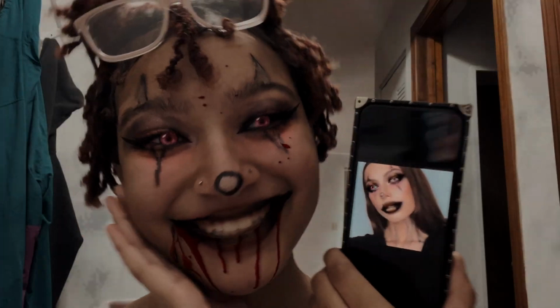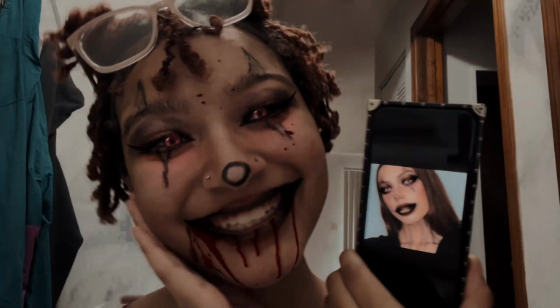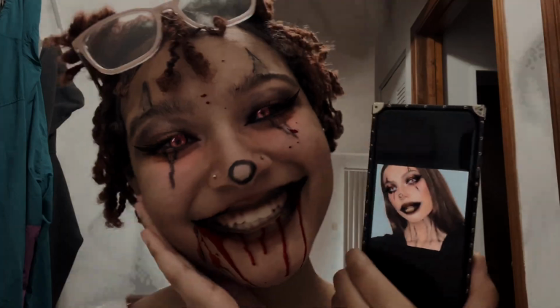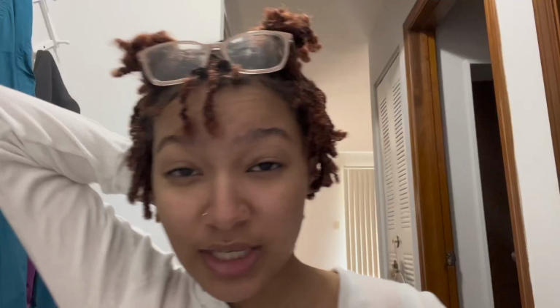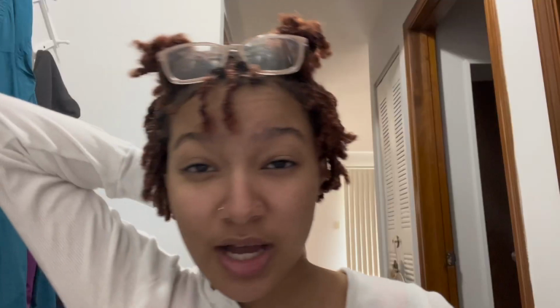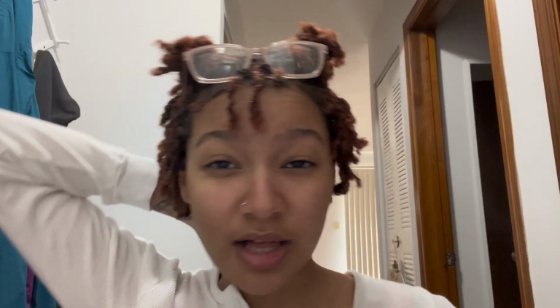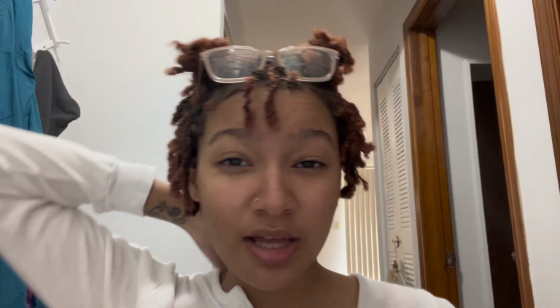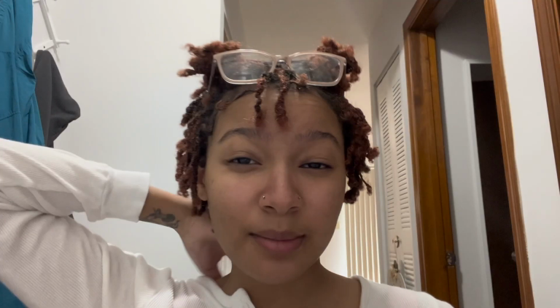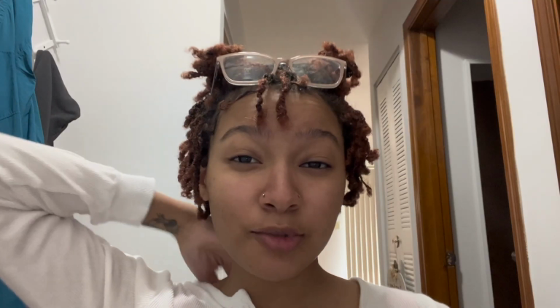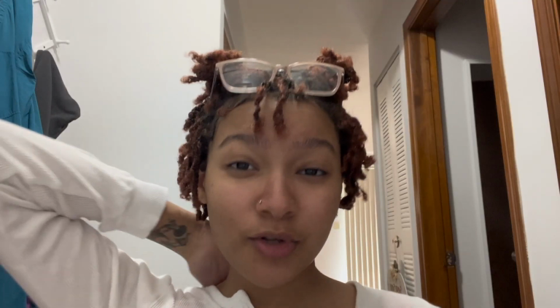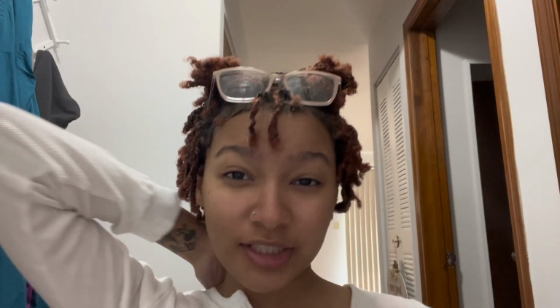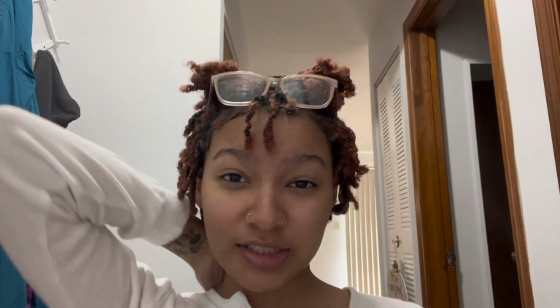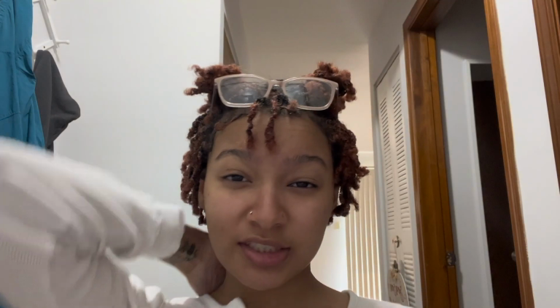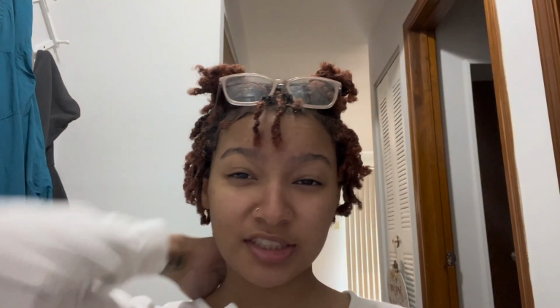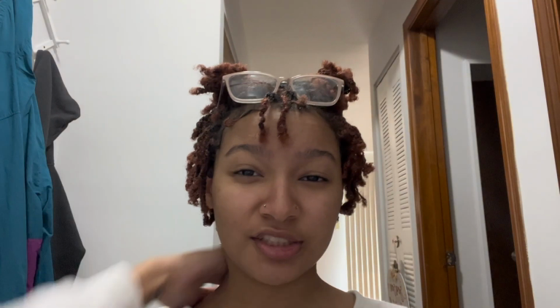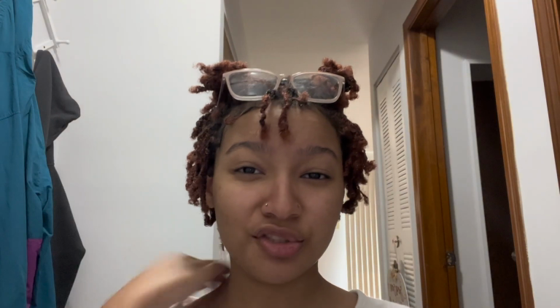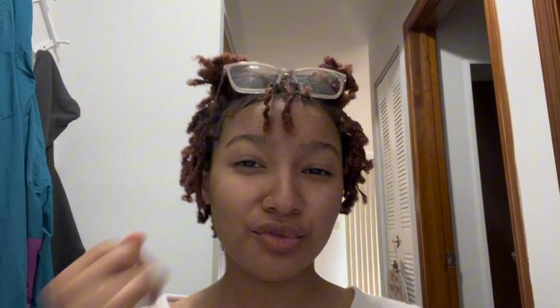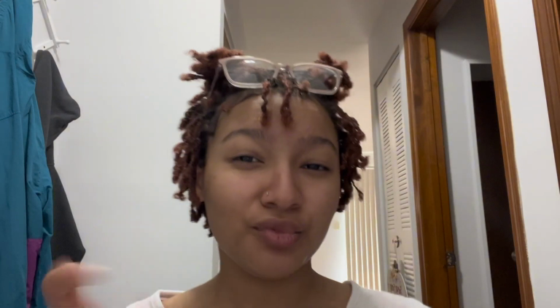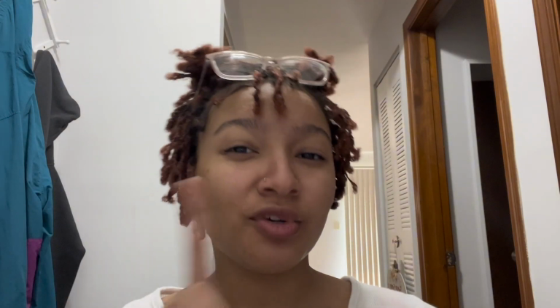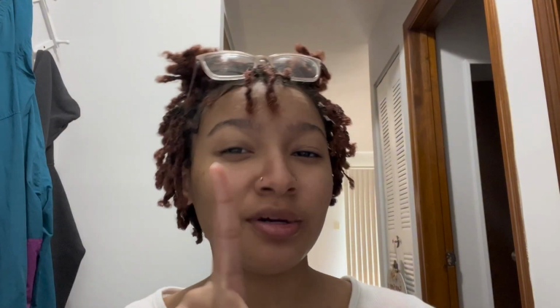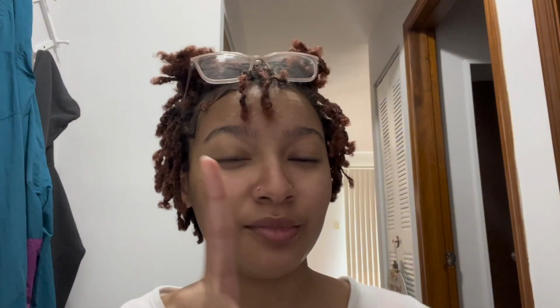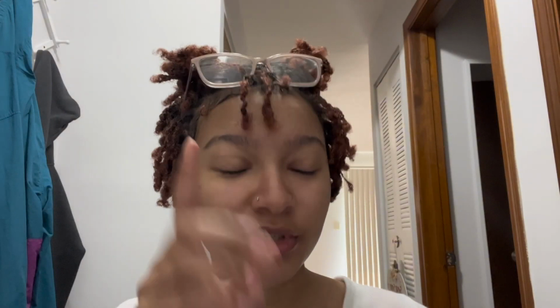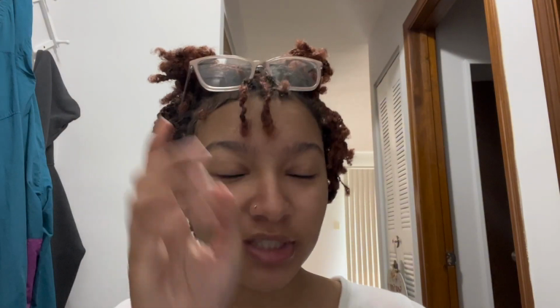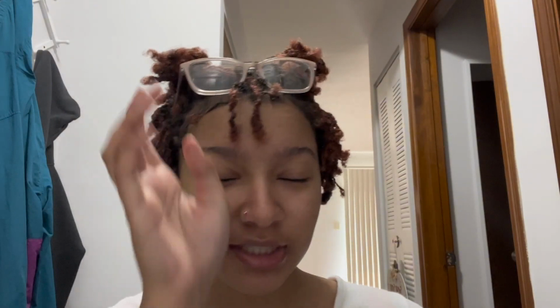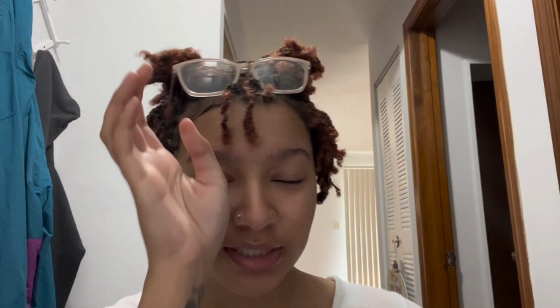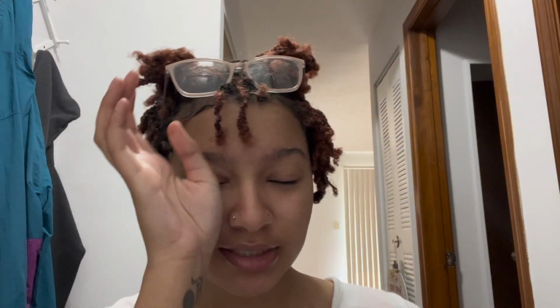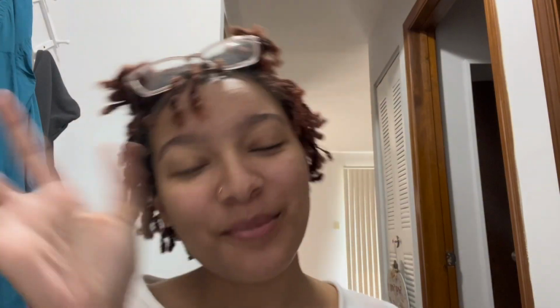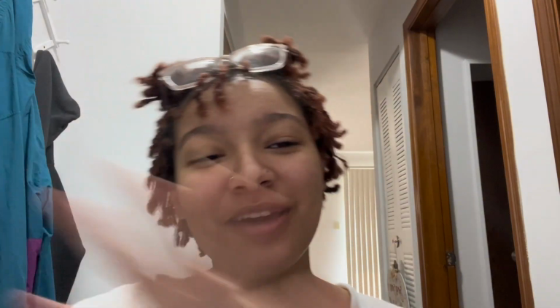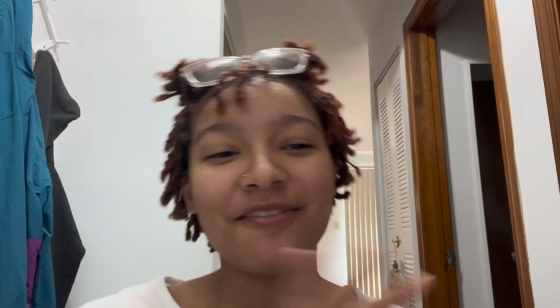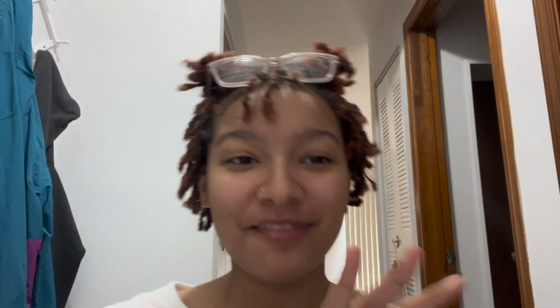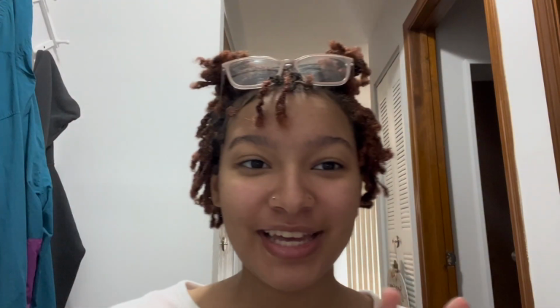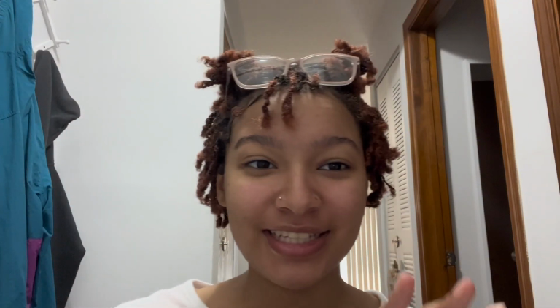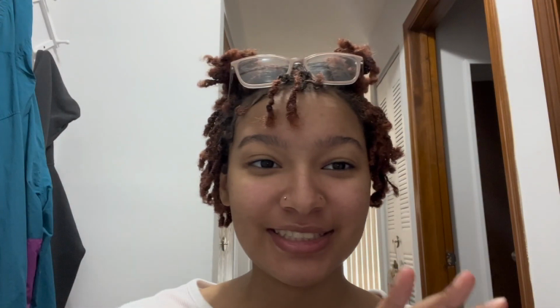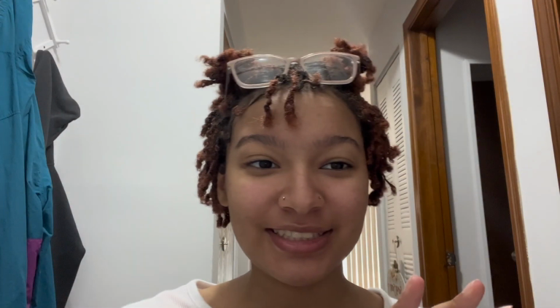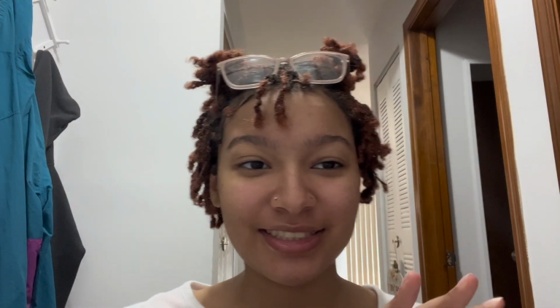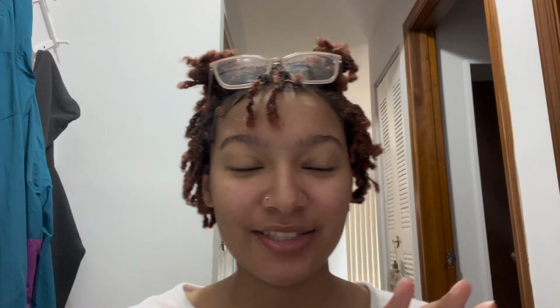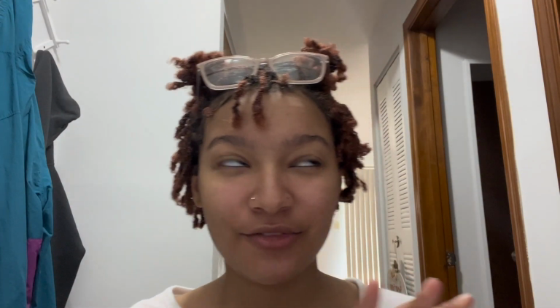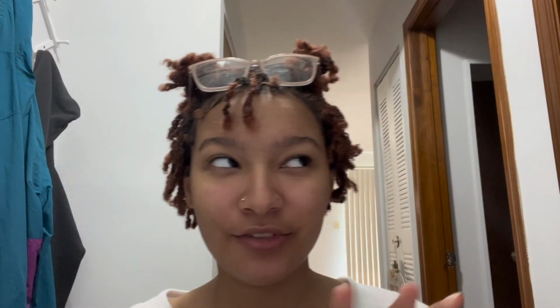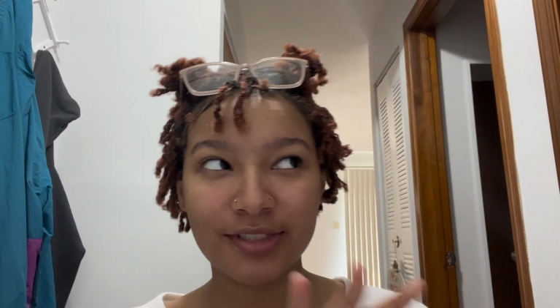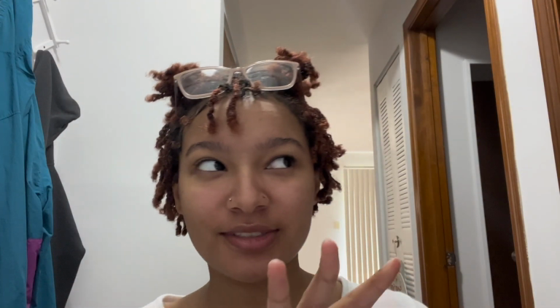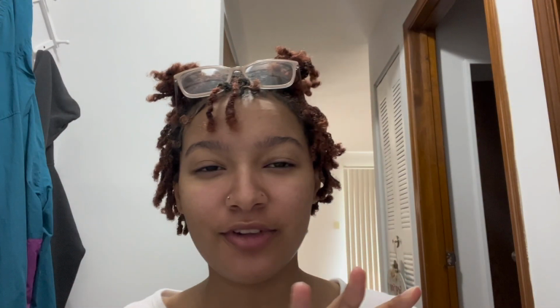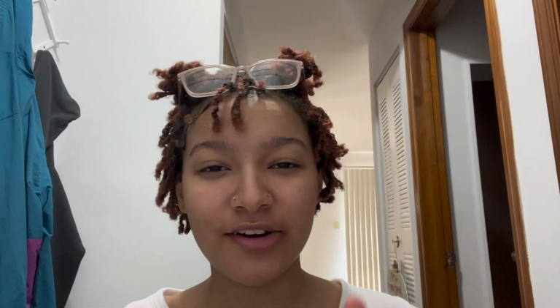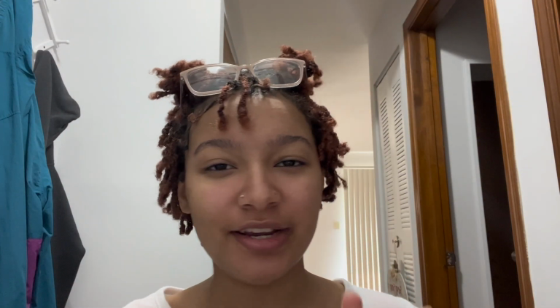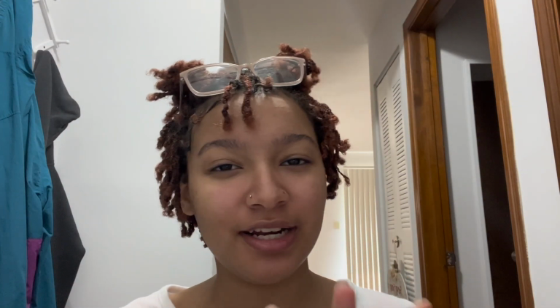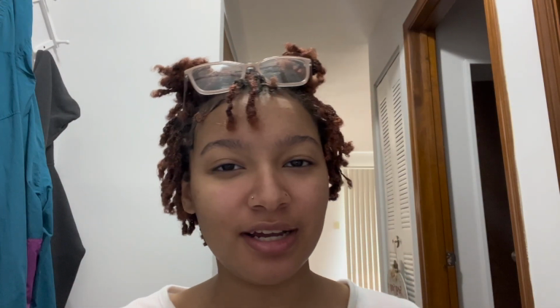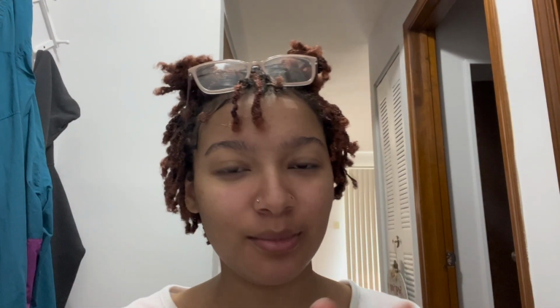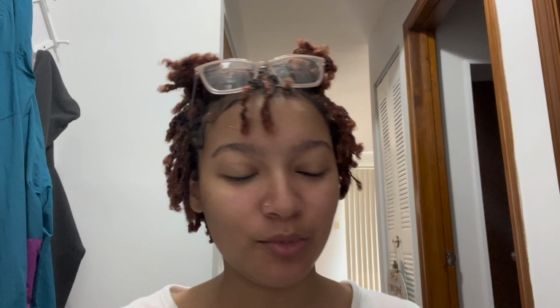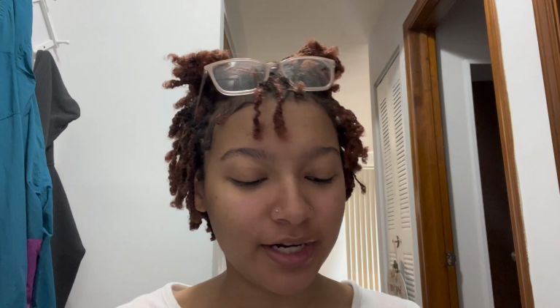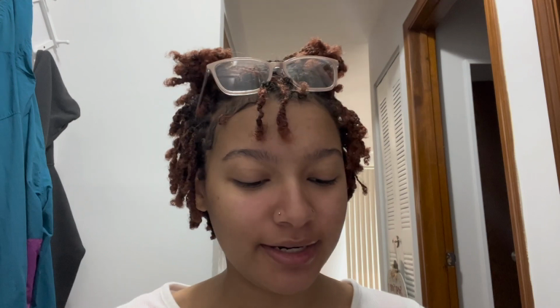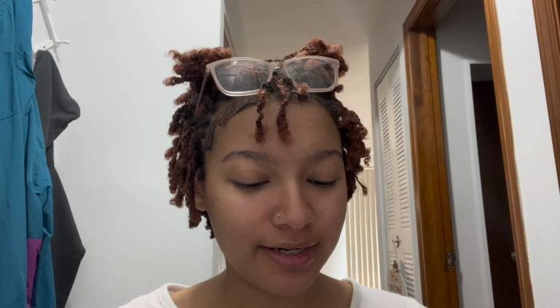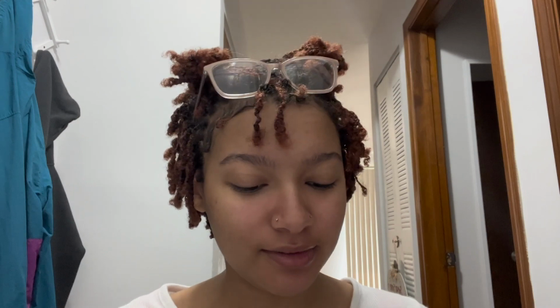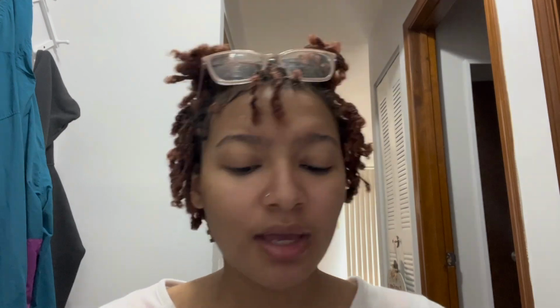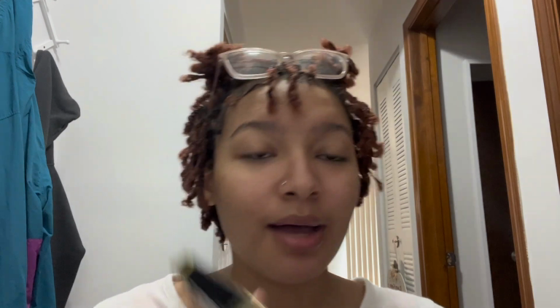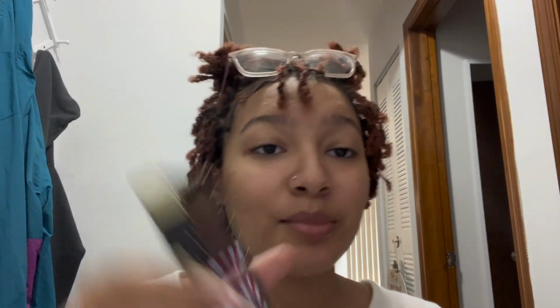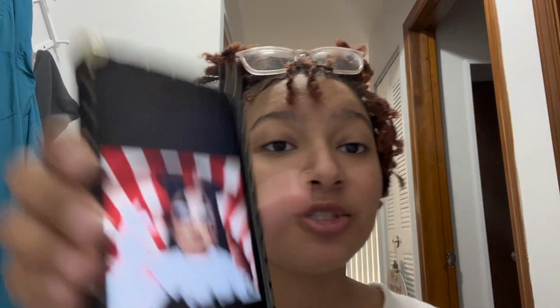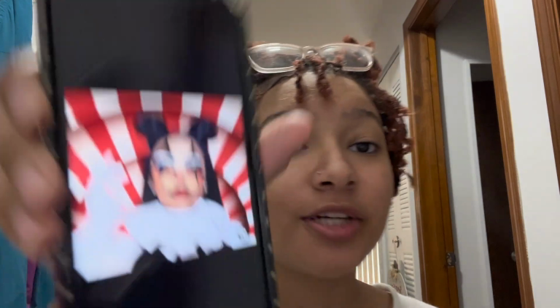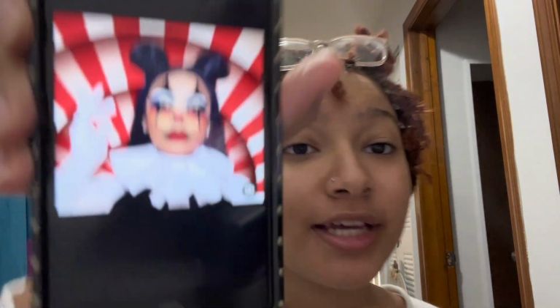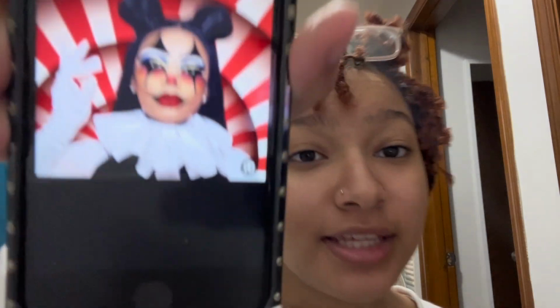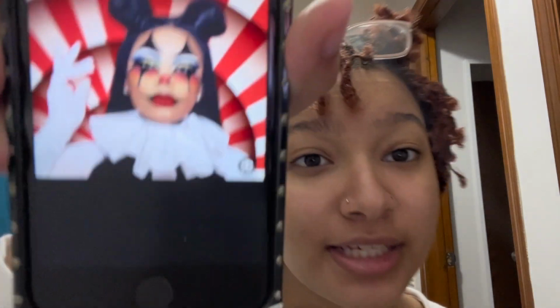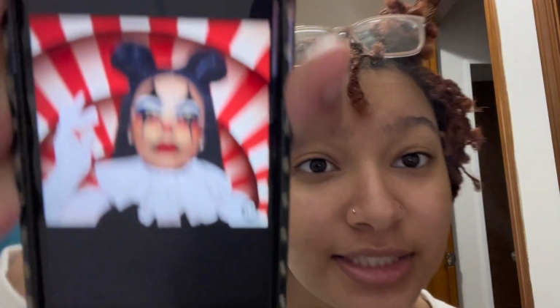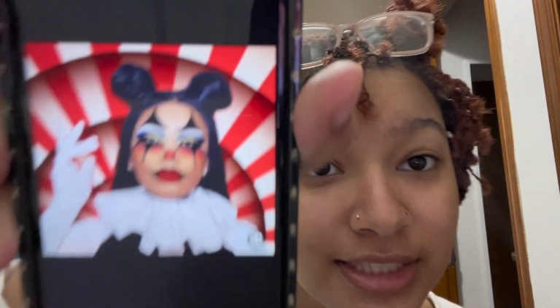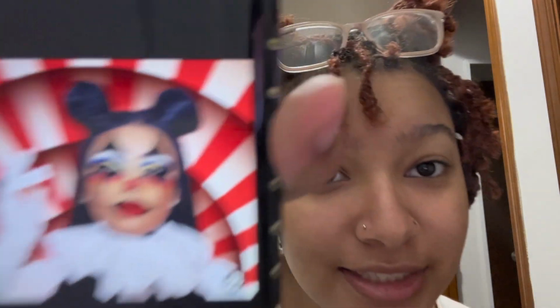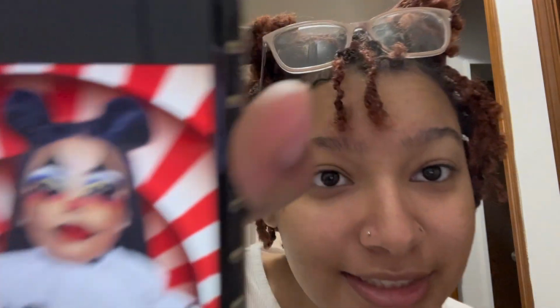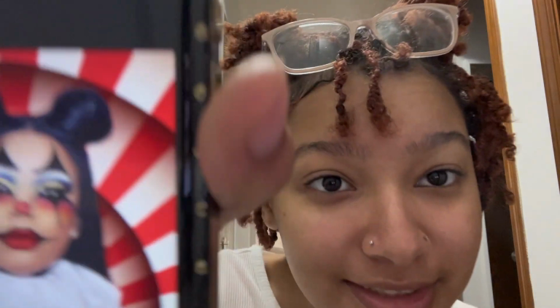I'm going to just do one more look. My face feels very numb right now. I'm going to try this look.